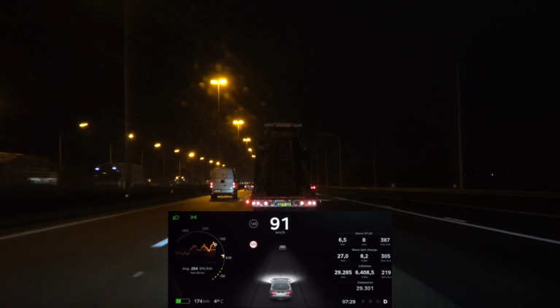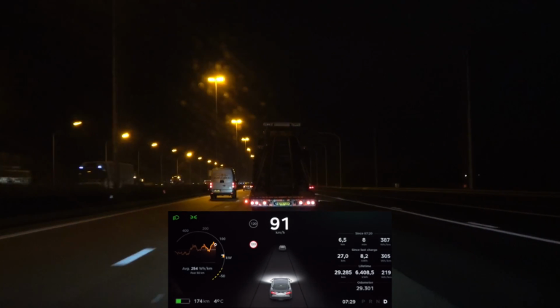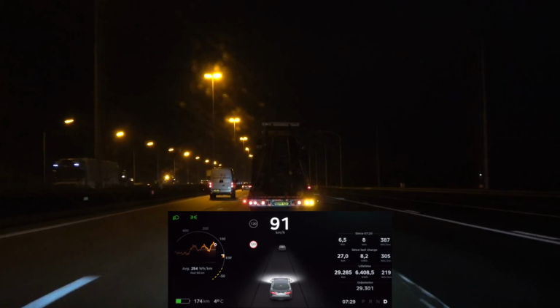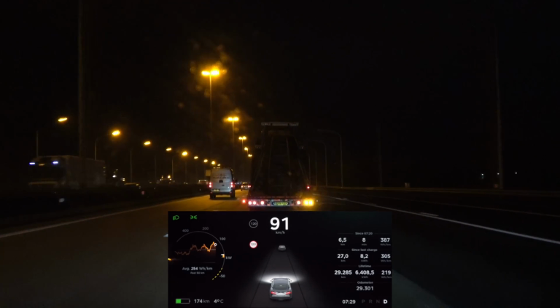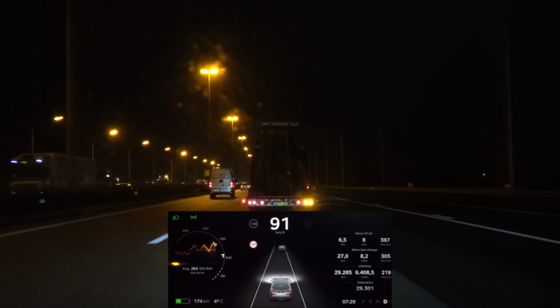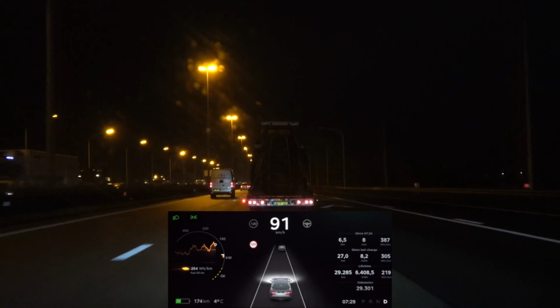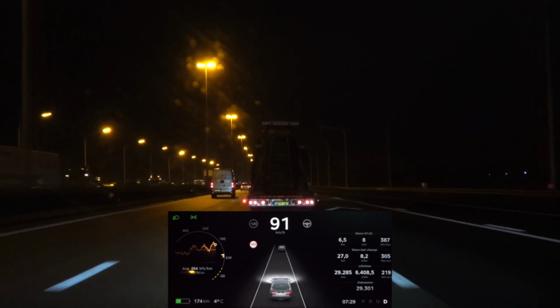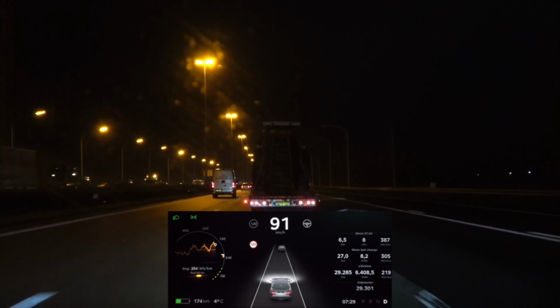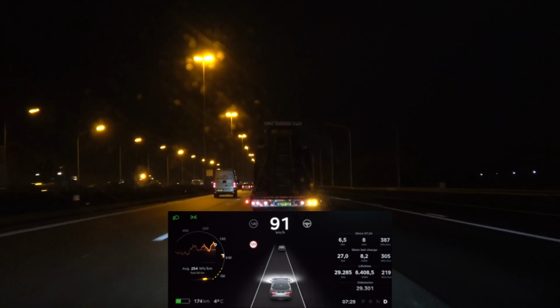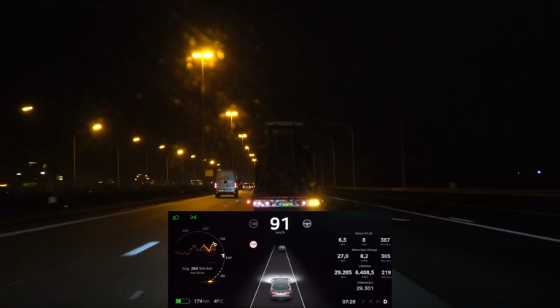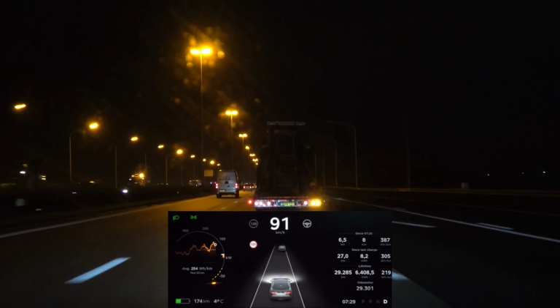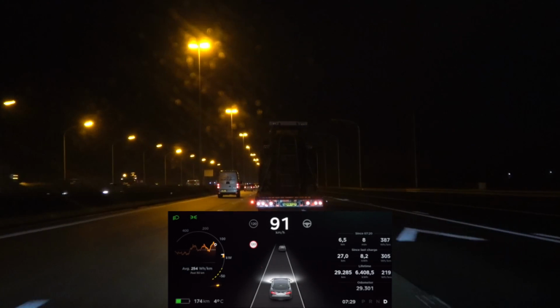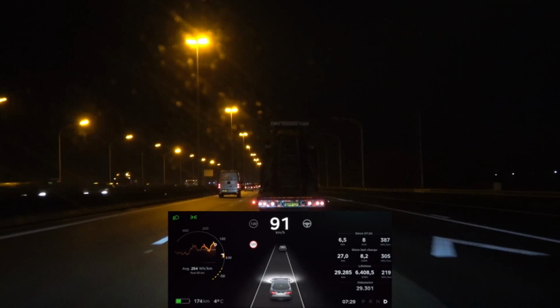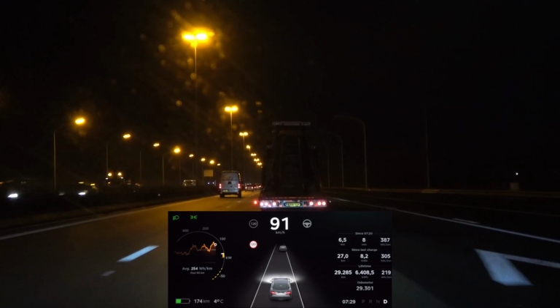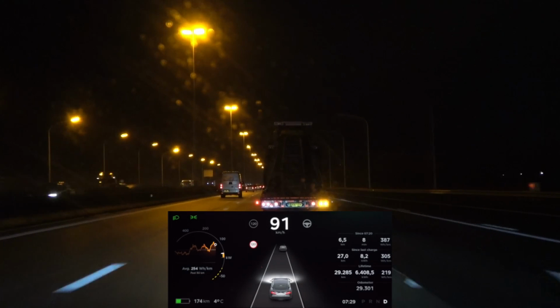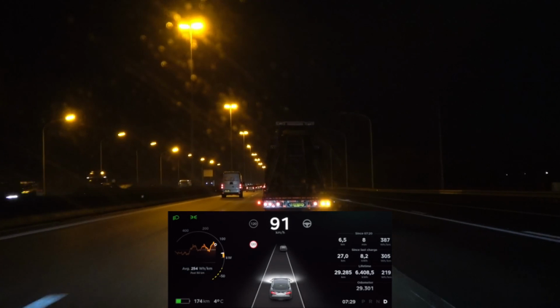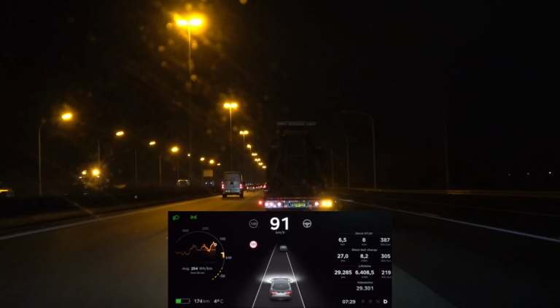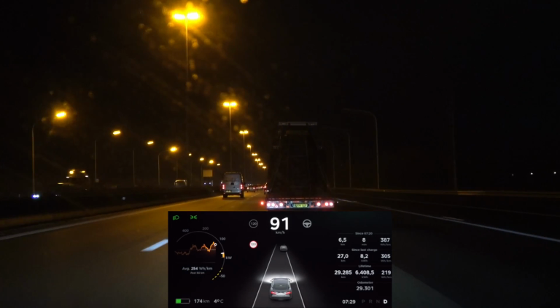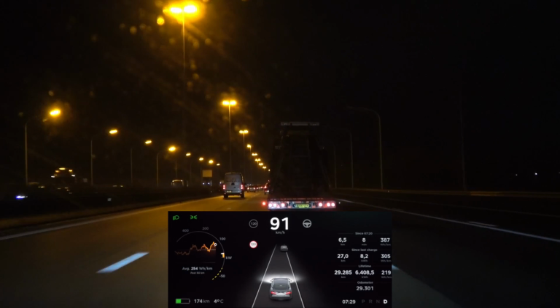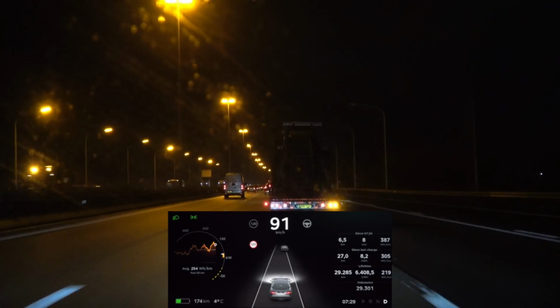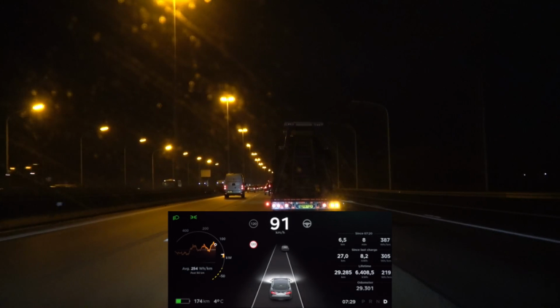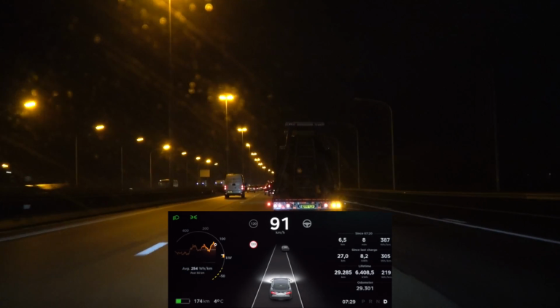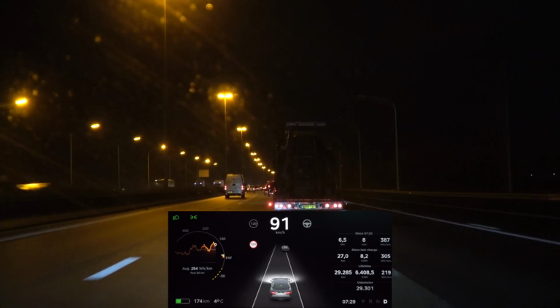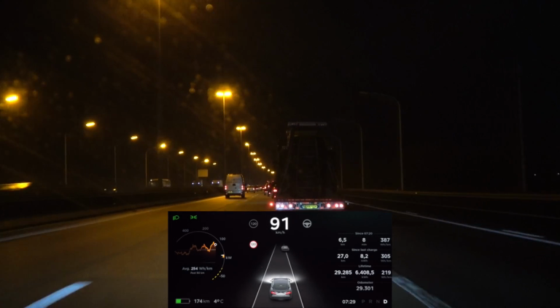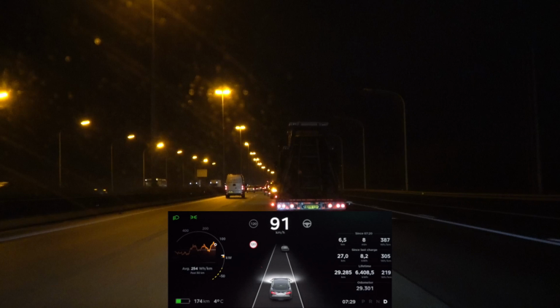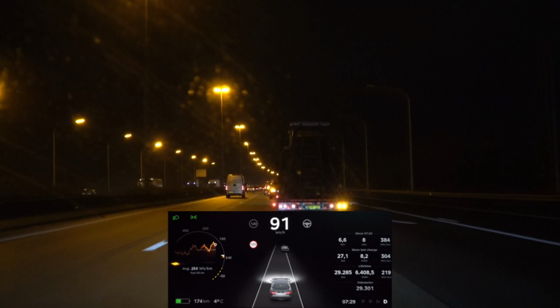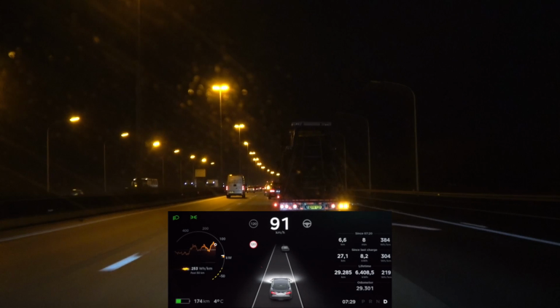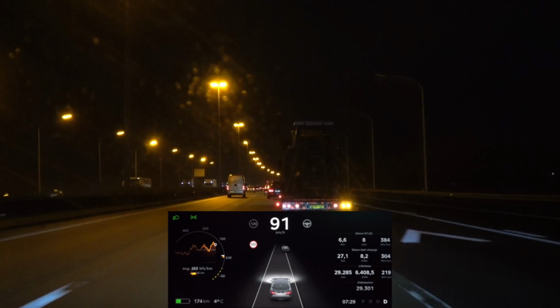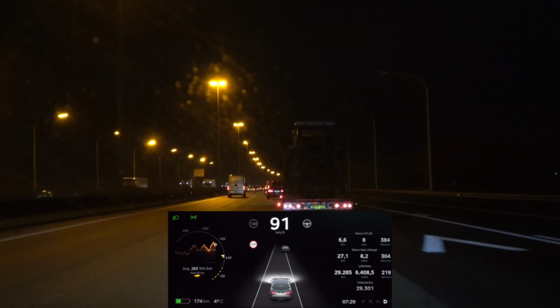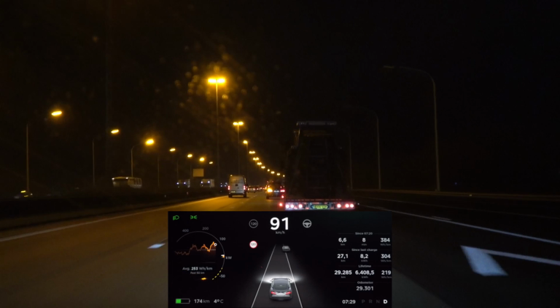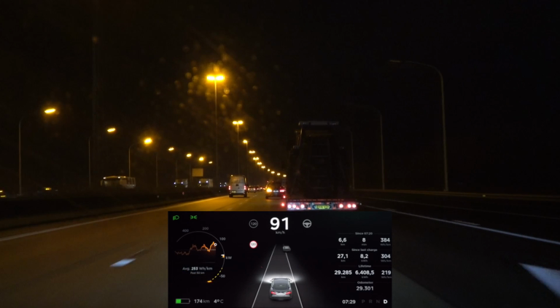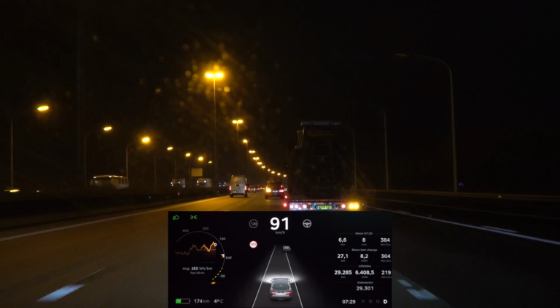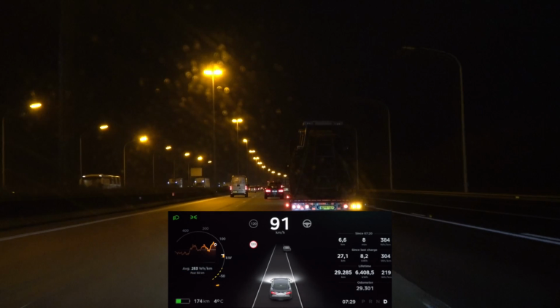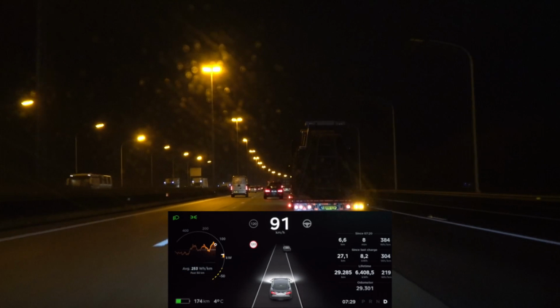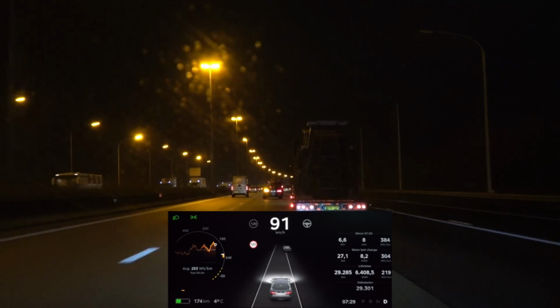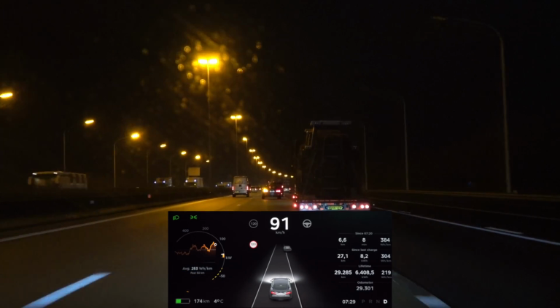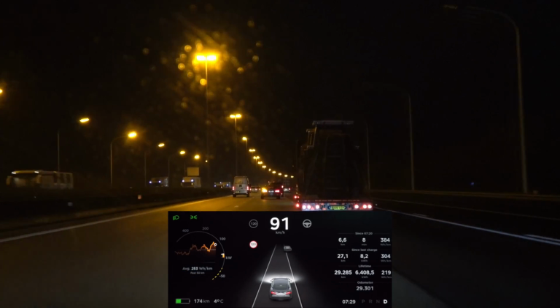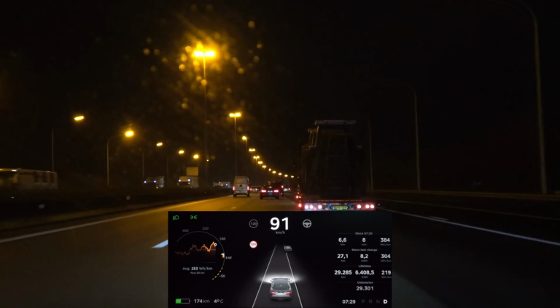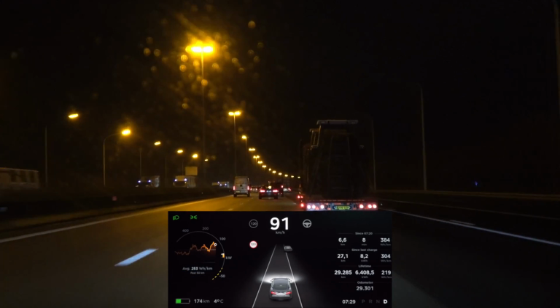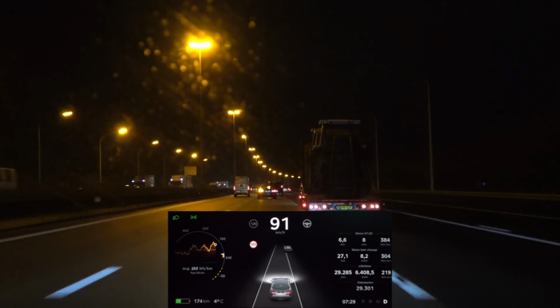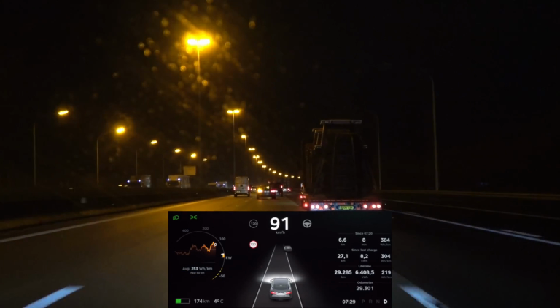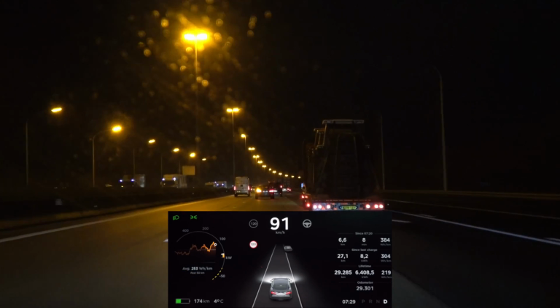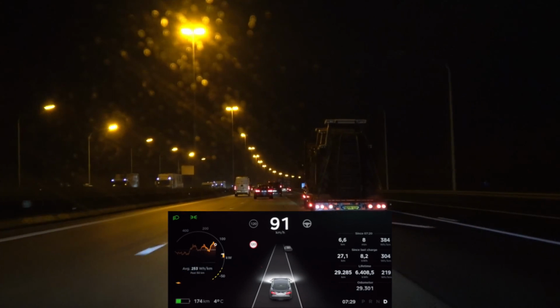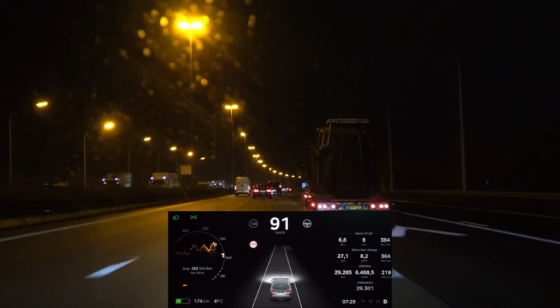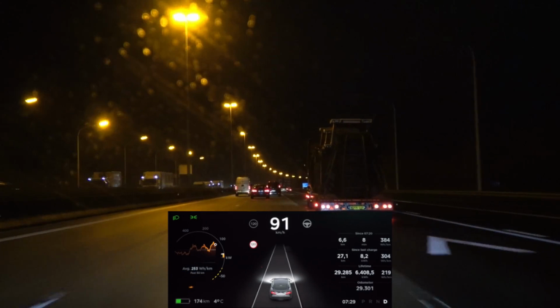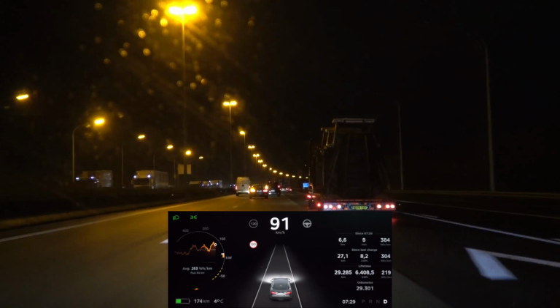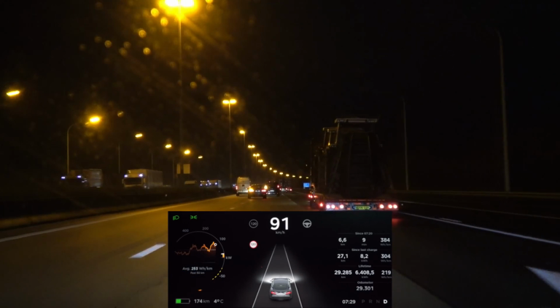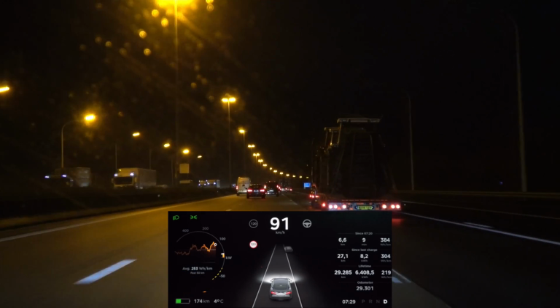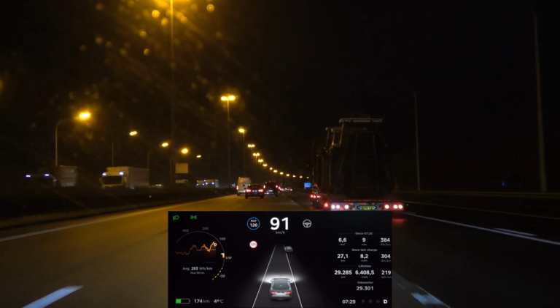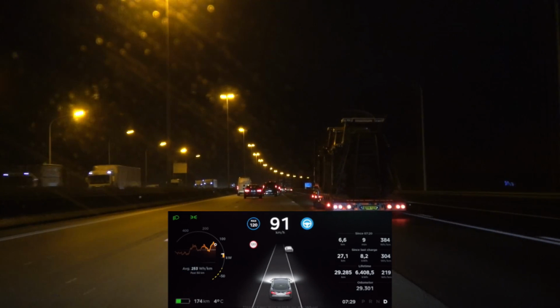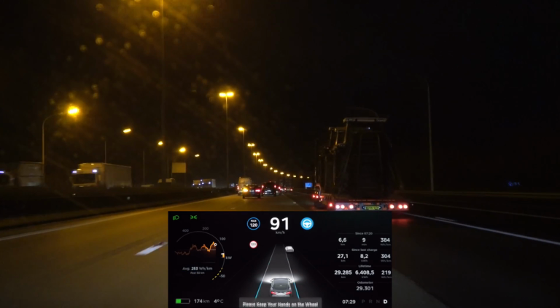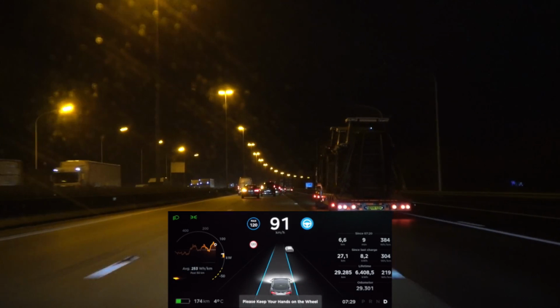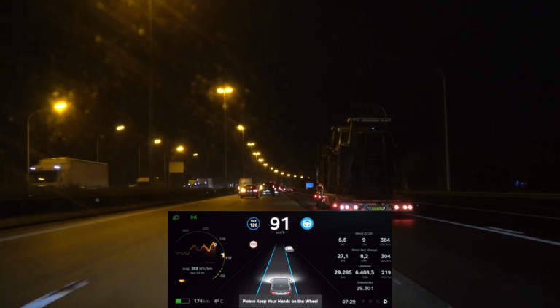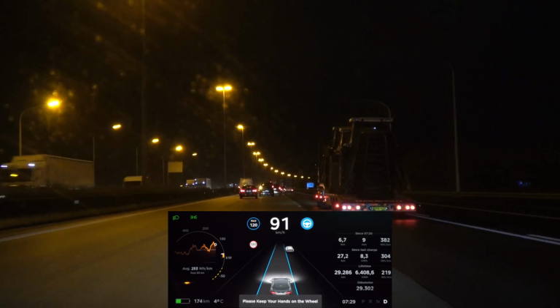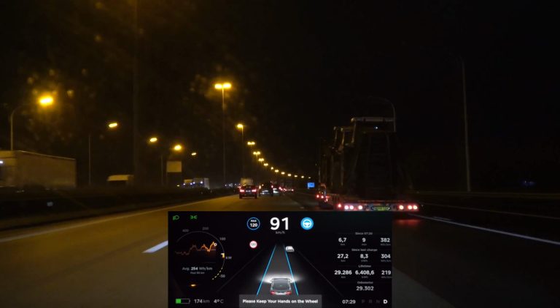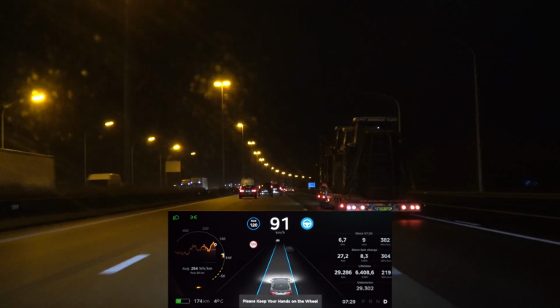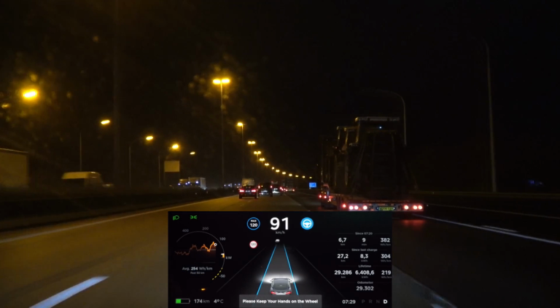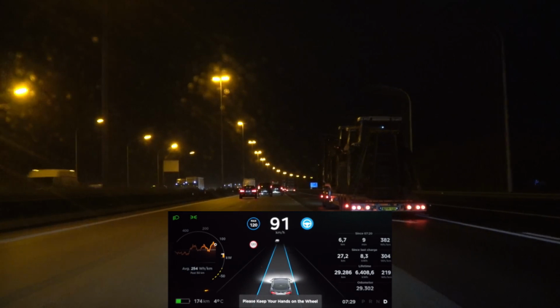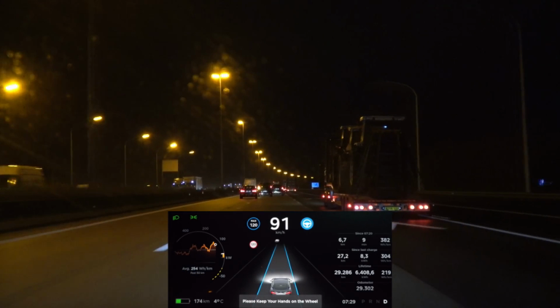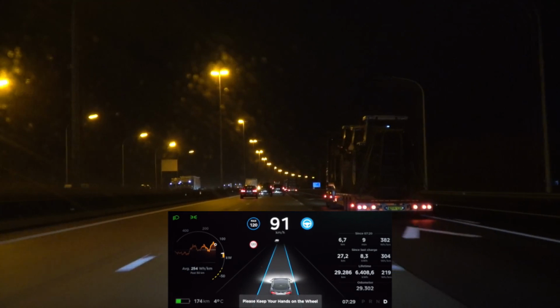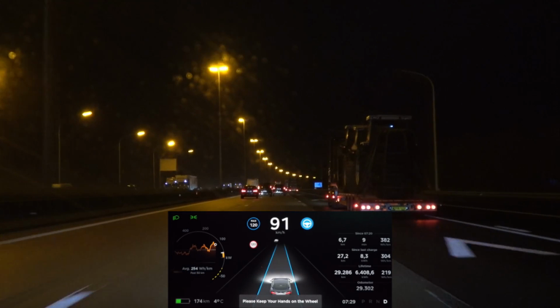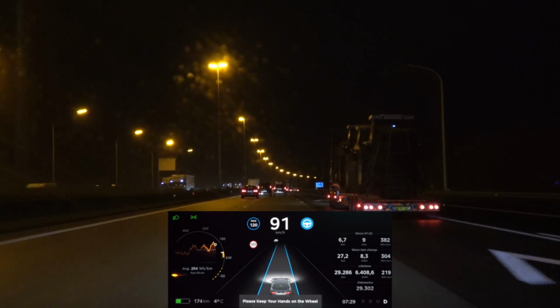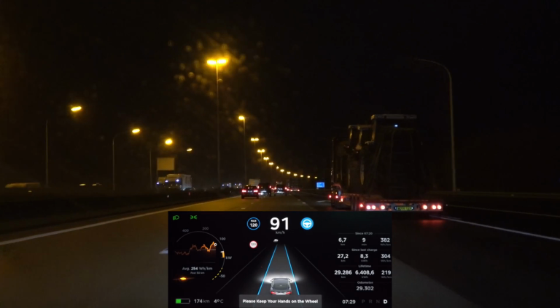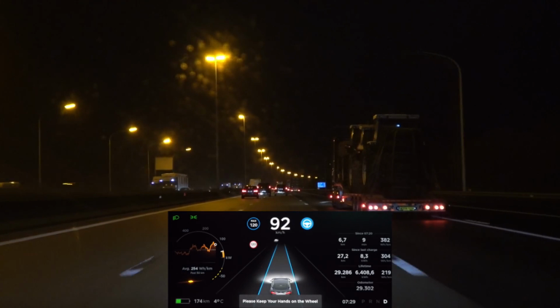I'm going to stay in the same lane — hopefully traffic is not too bad — and then we'll see what the interval is.